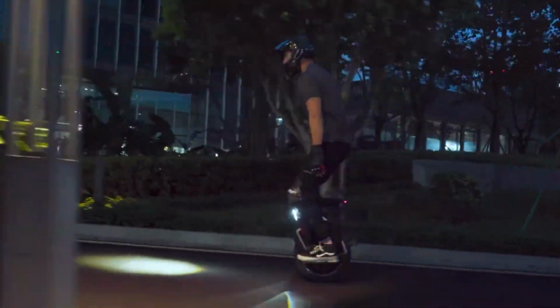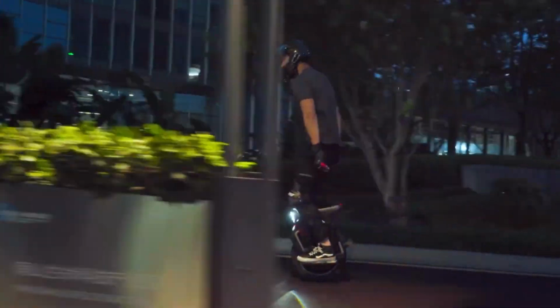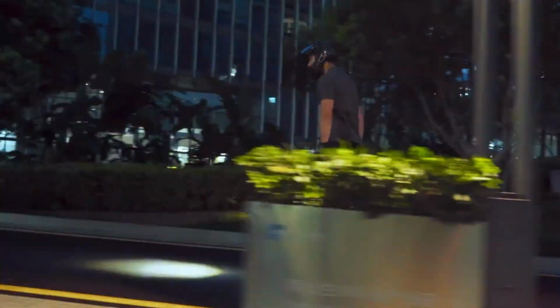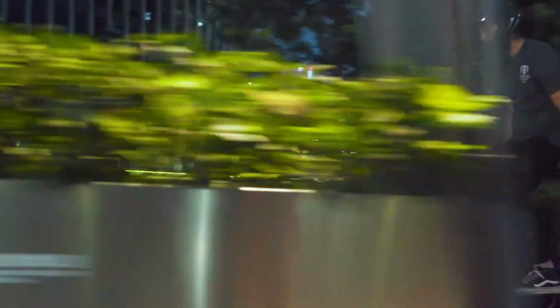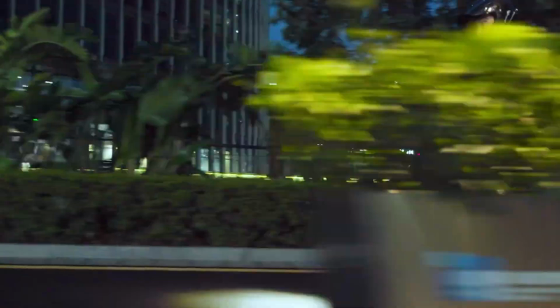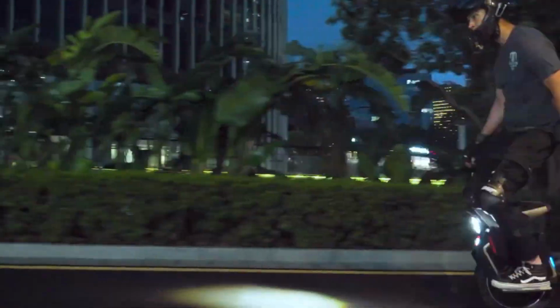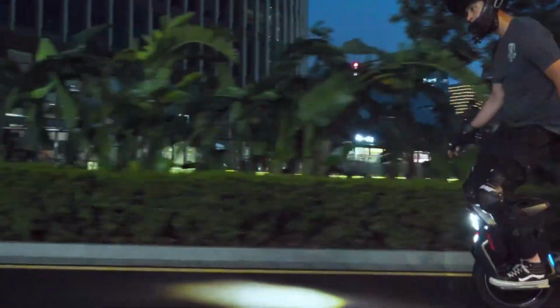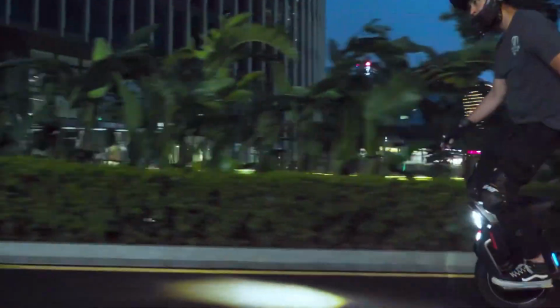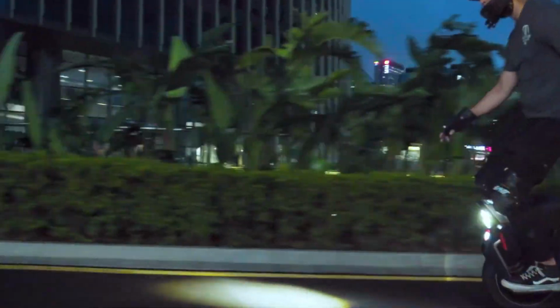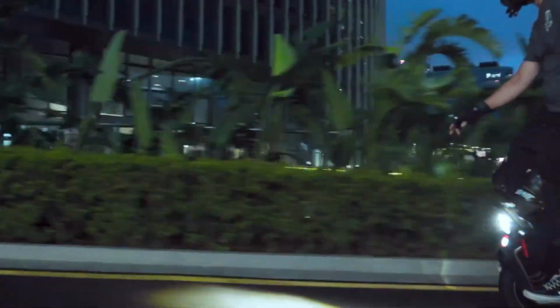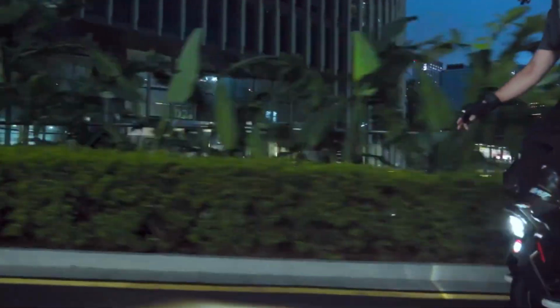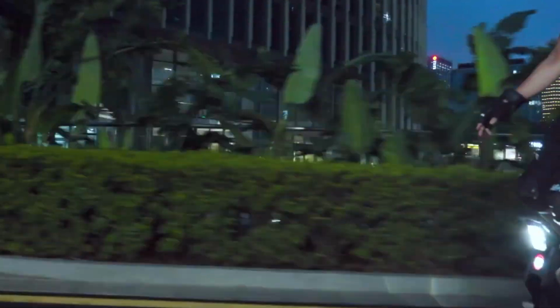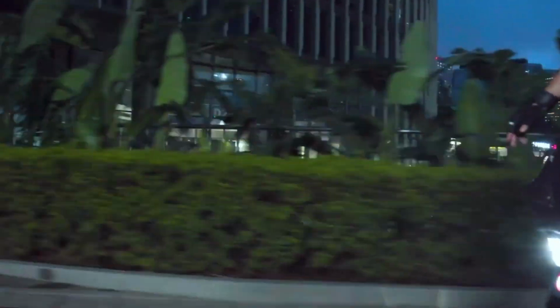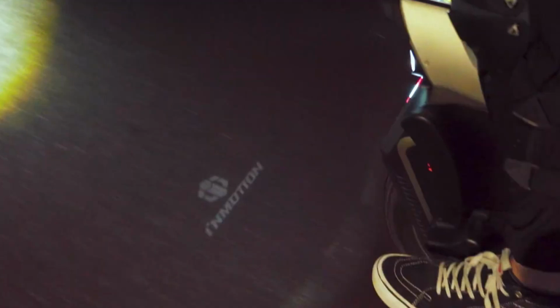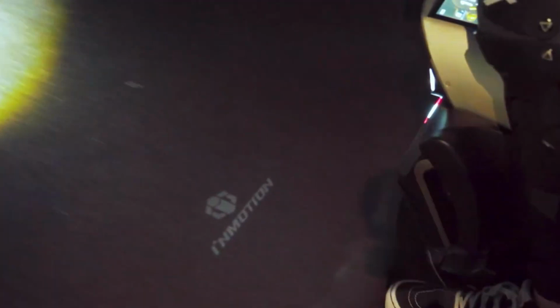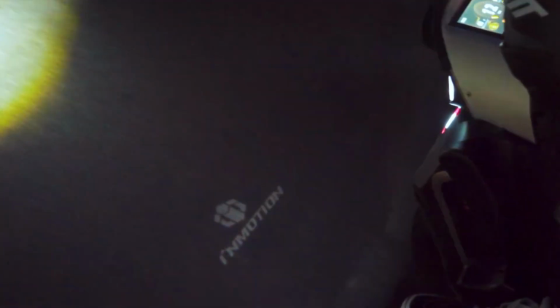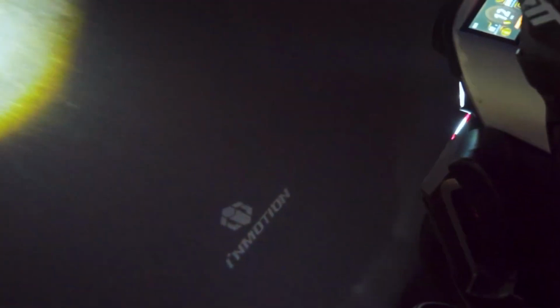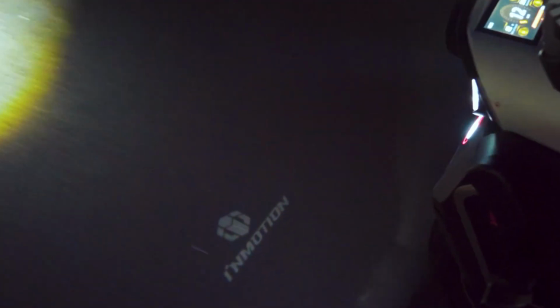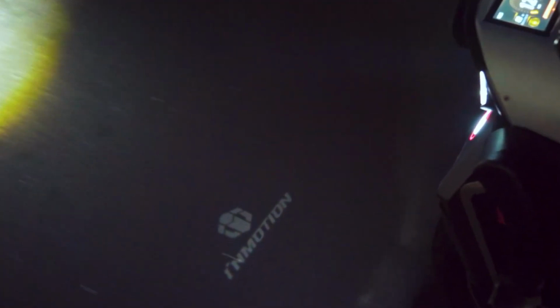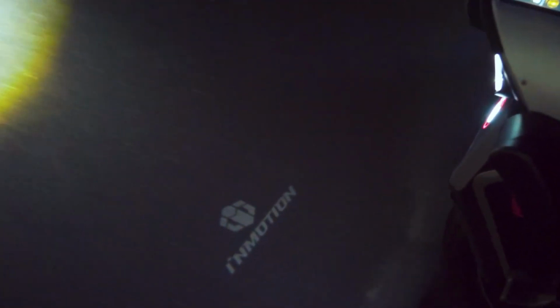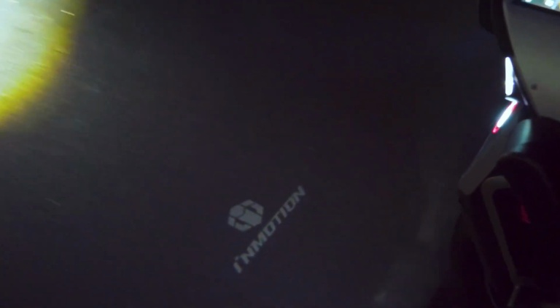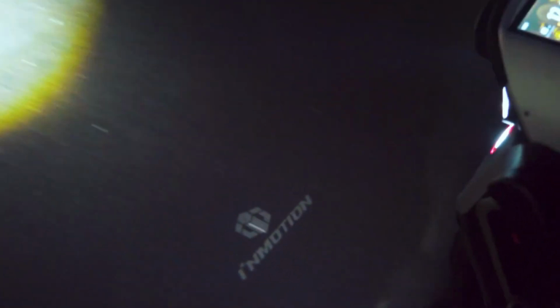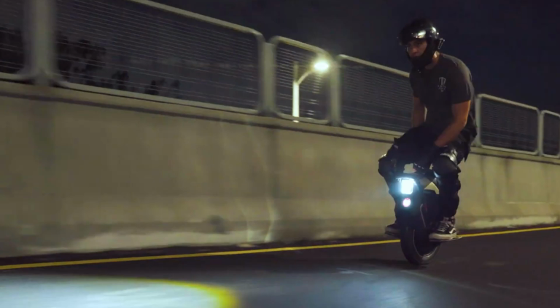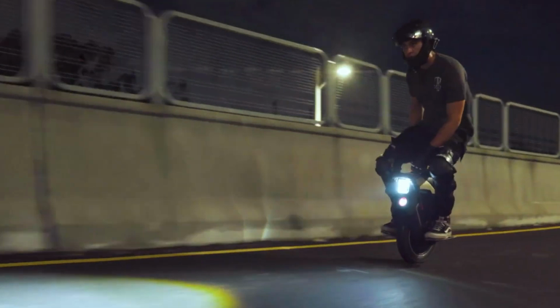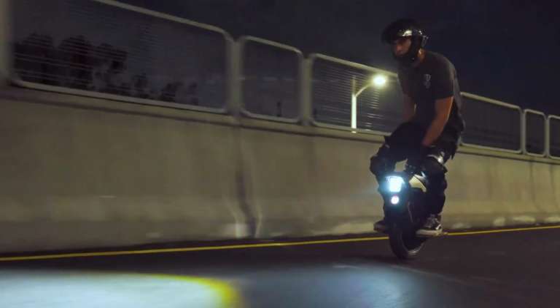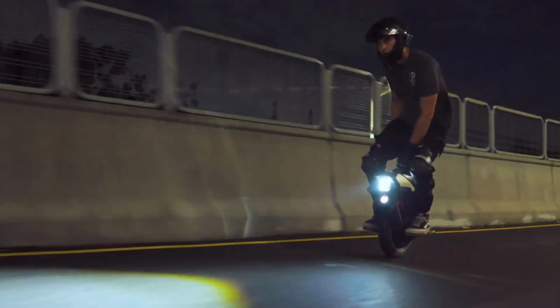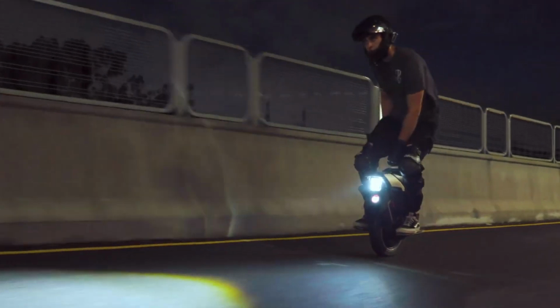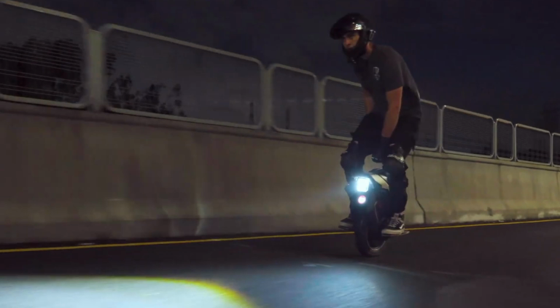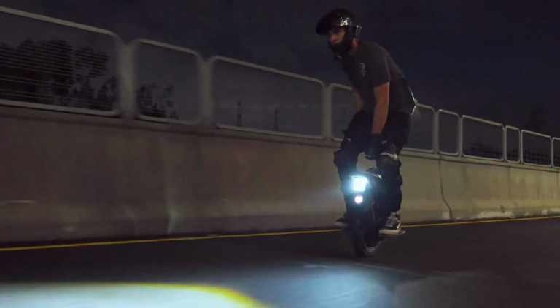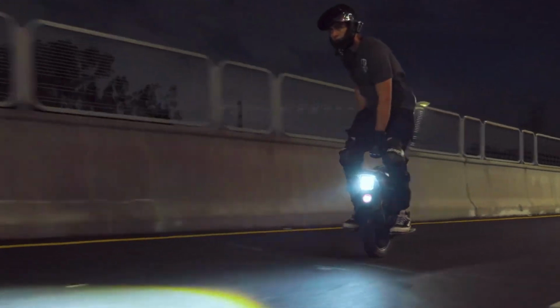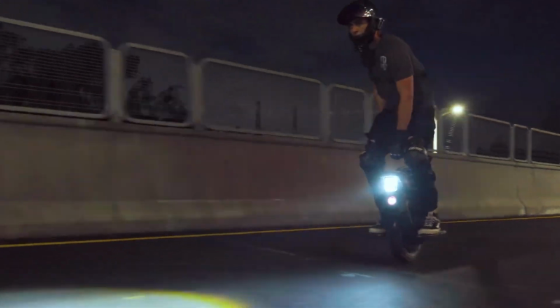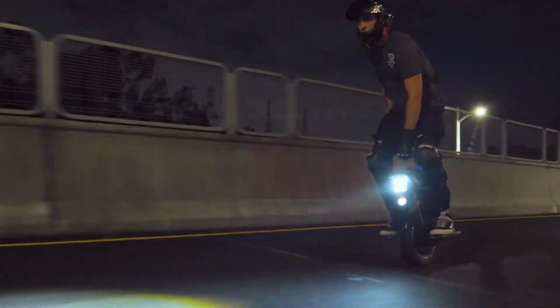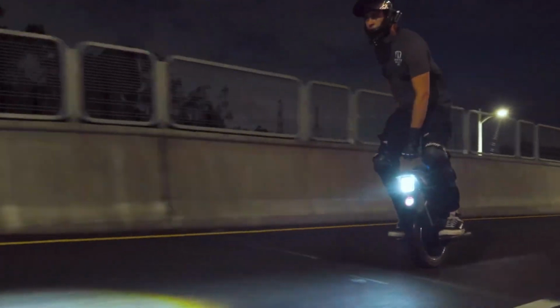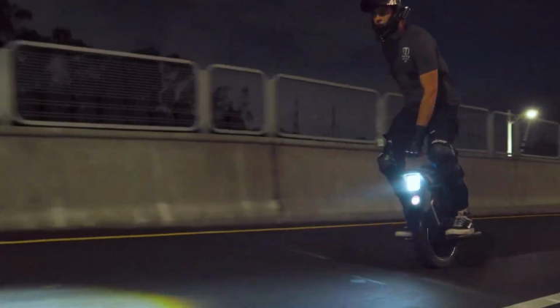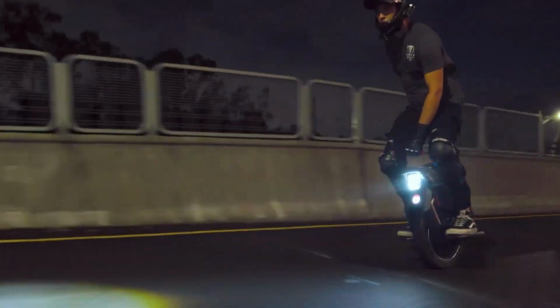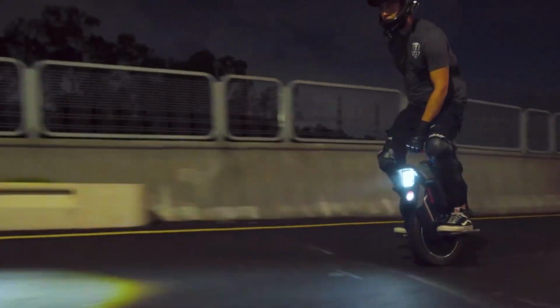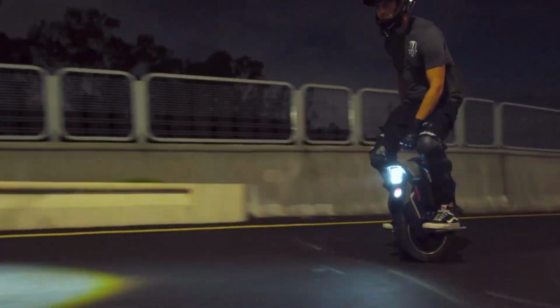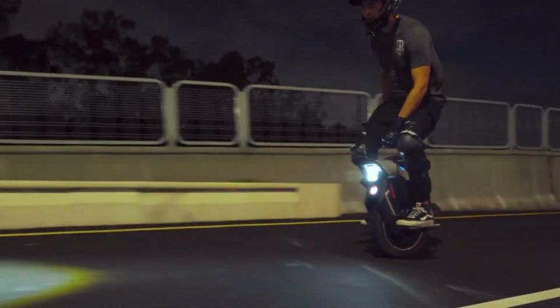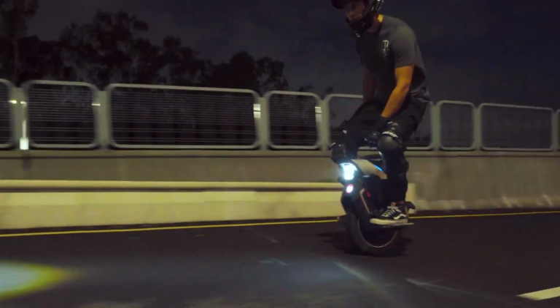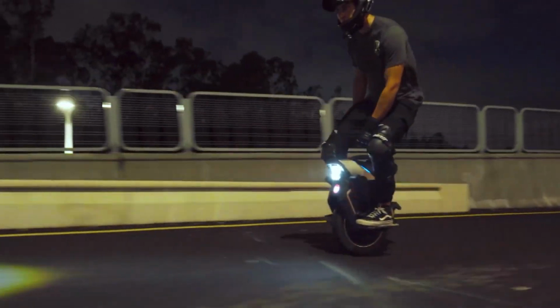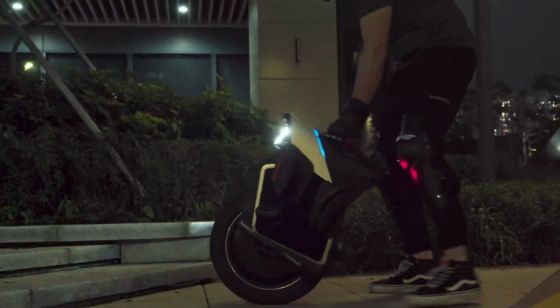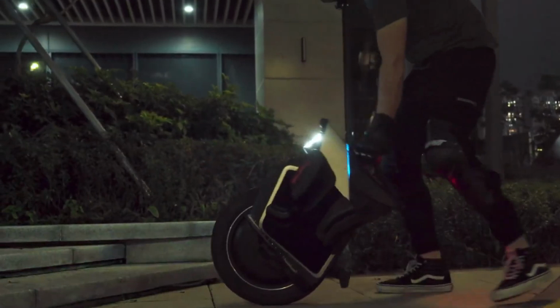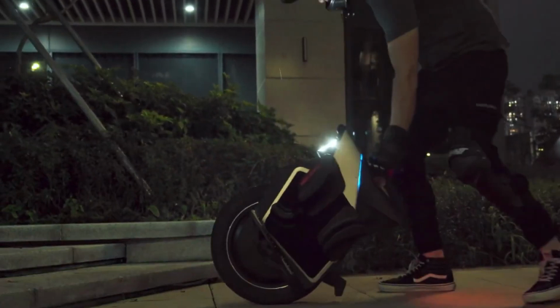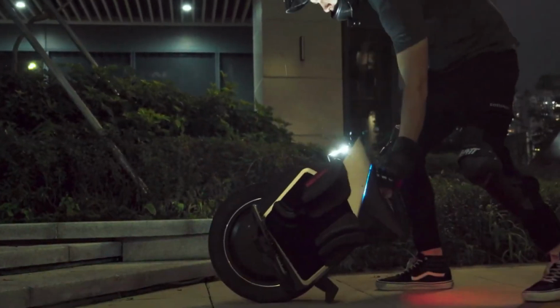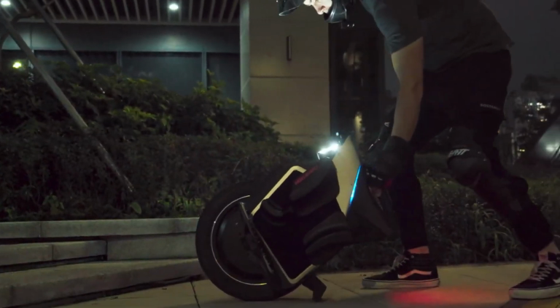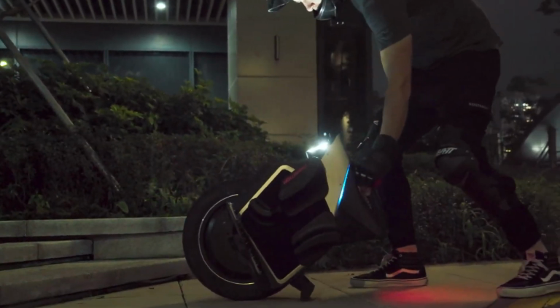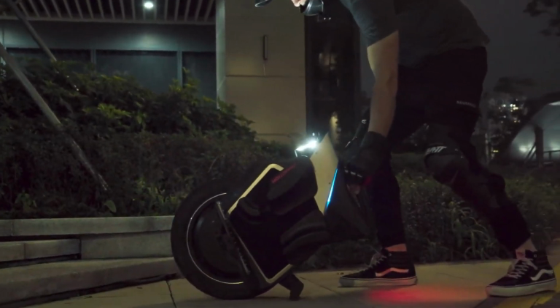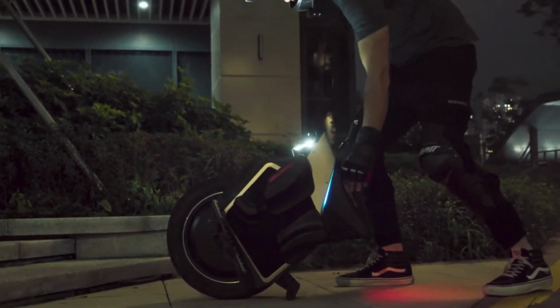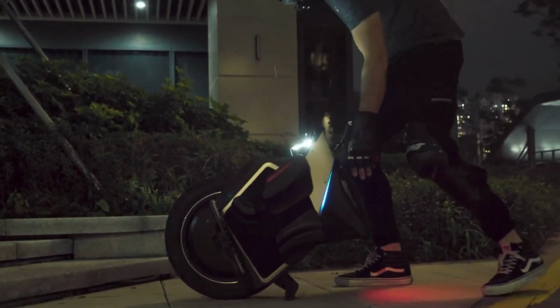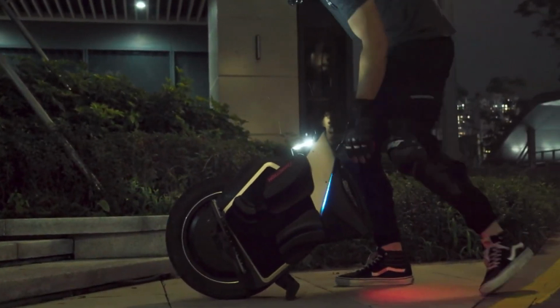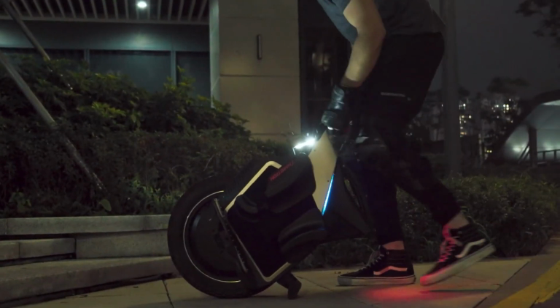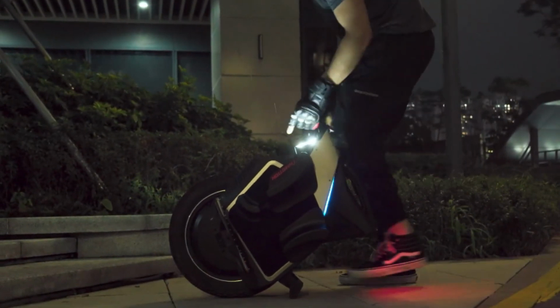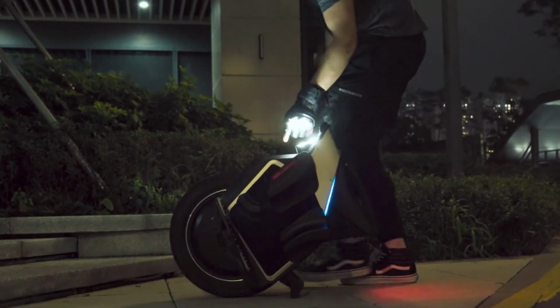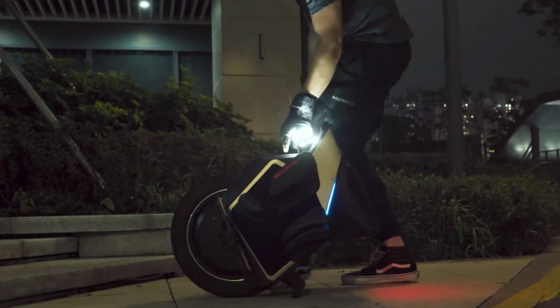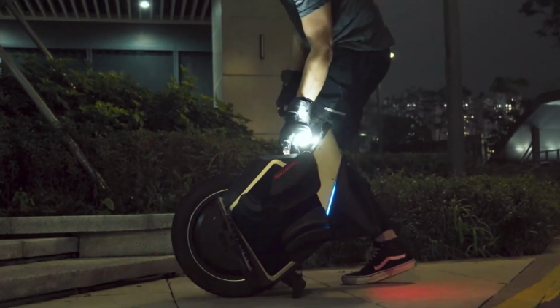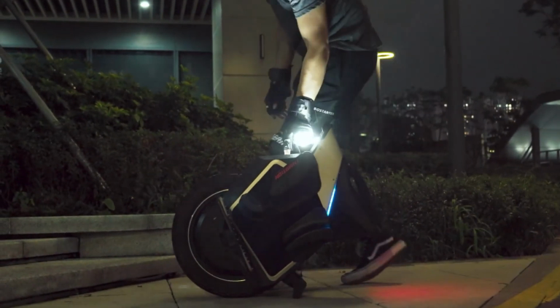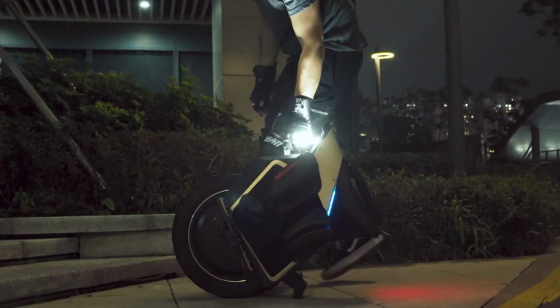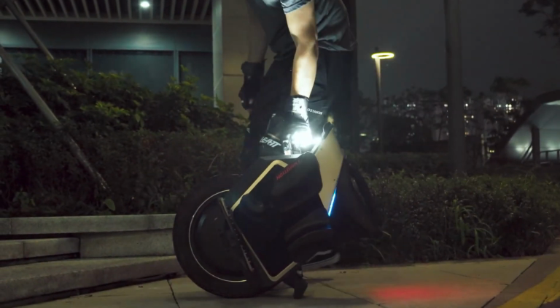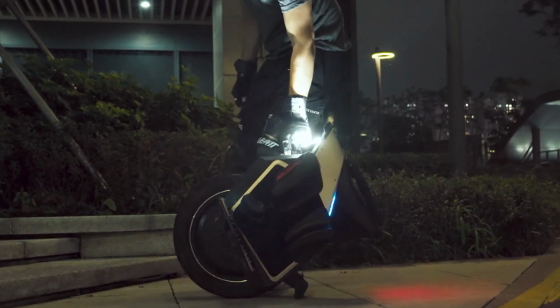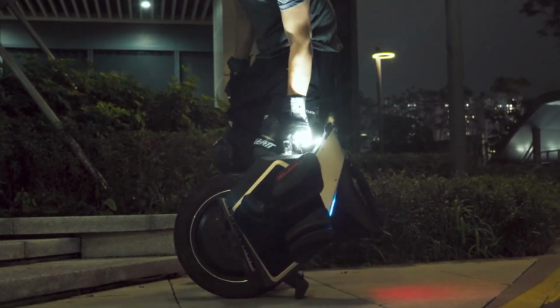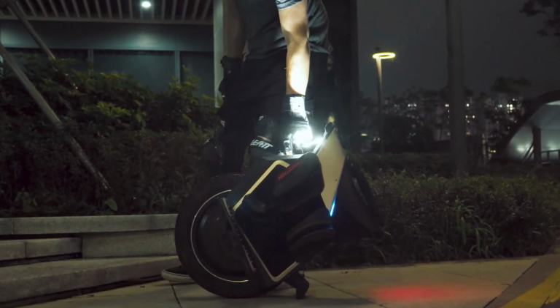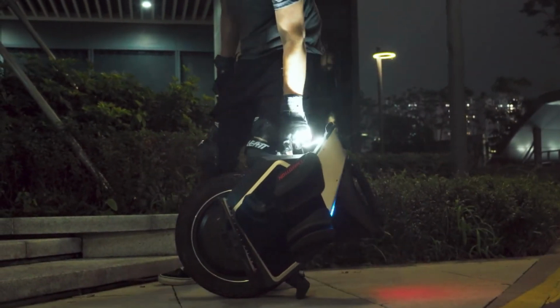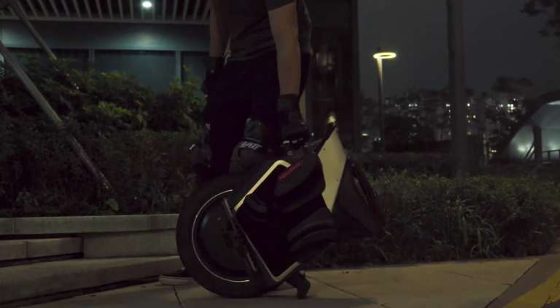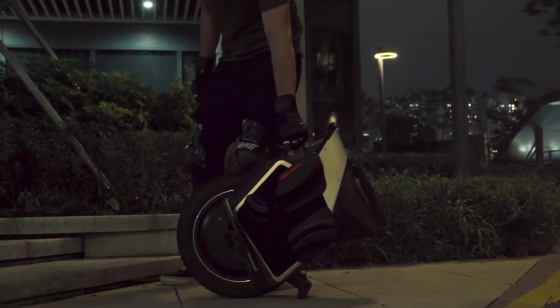Depending on how you ride and charge, its range stretches between 30 and 75 miles — ideal for thrill-seekers and commuters alike.